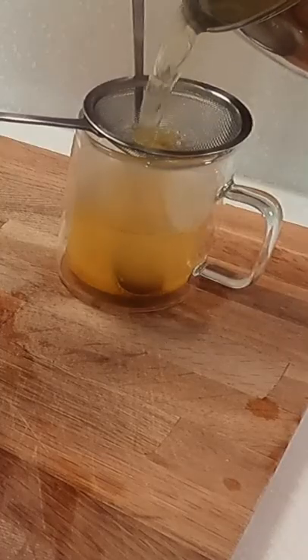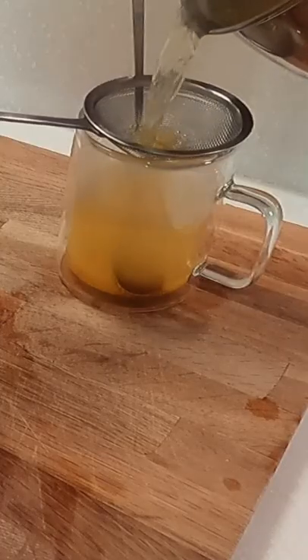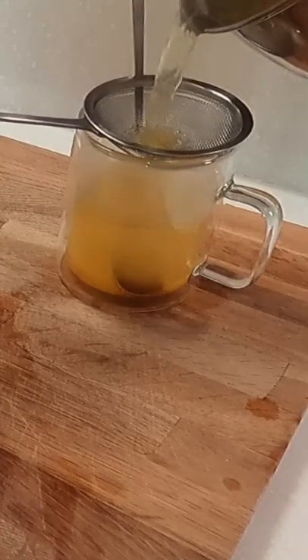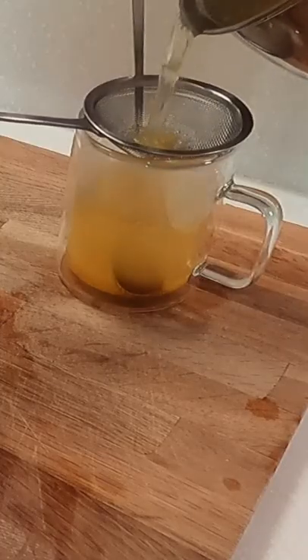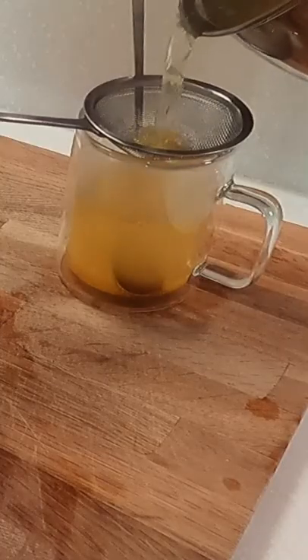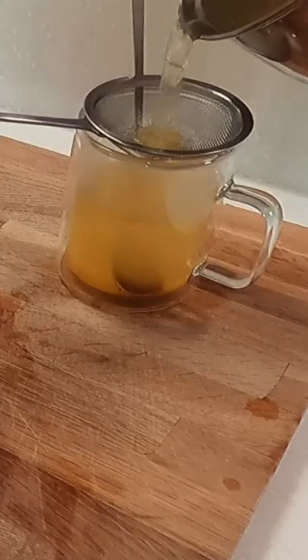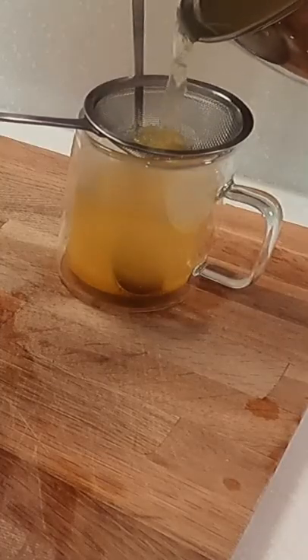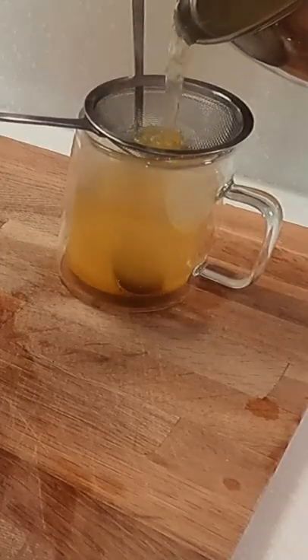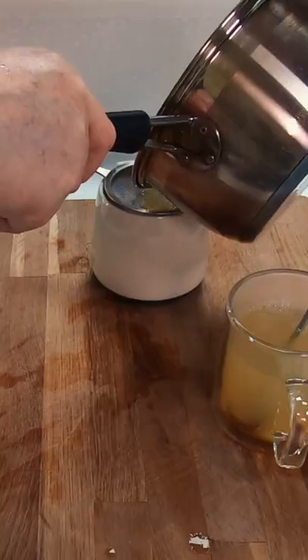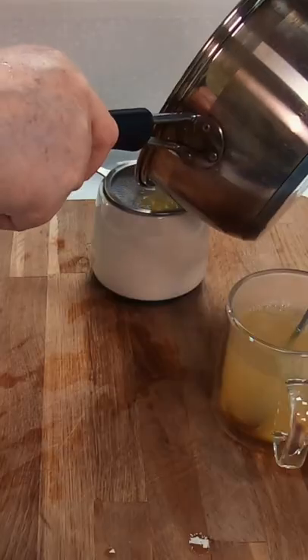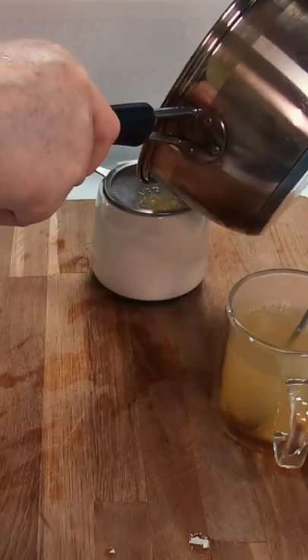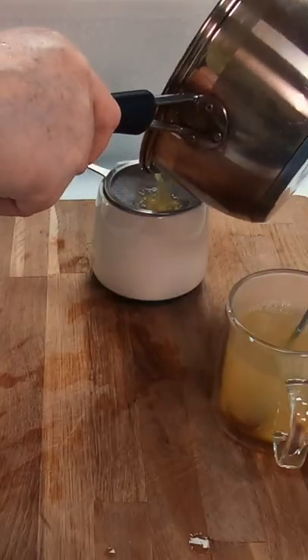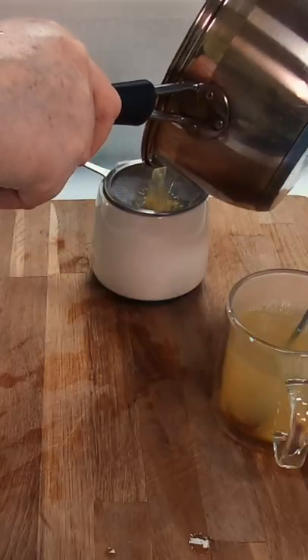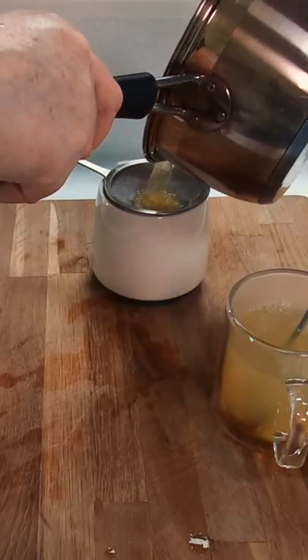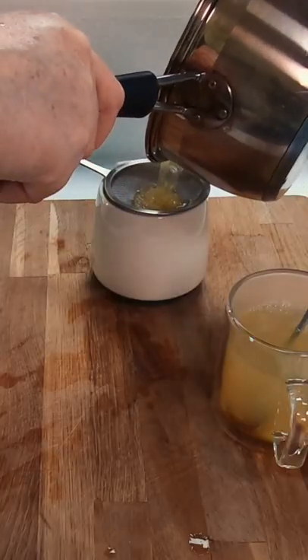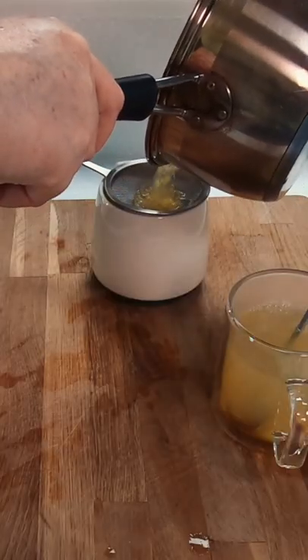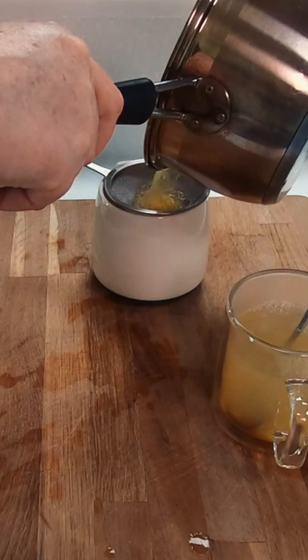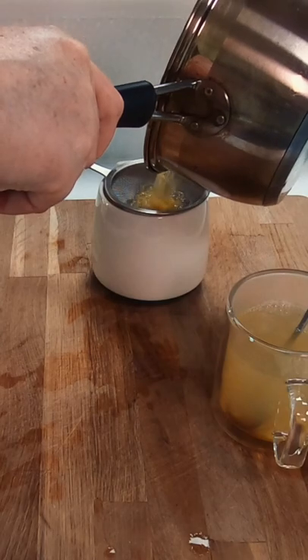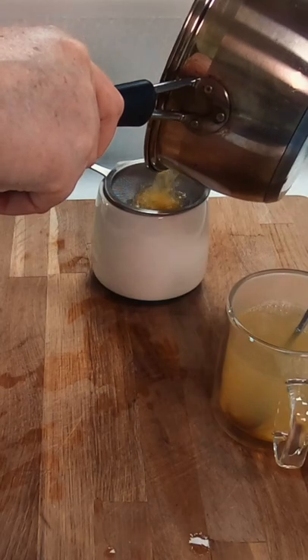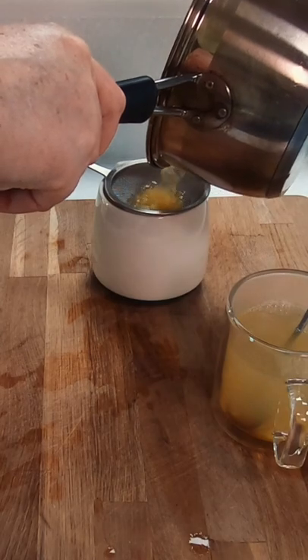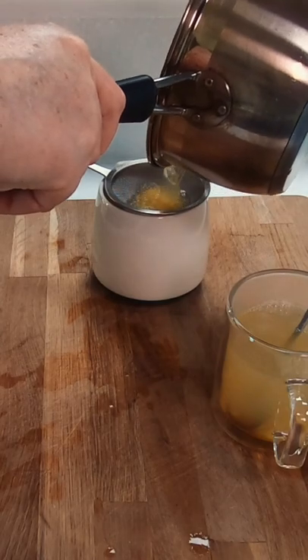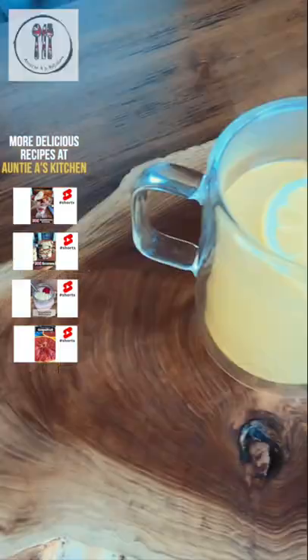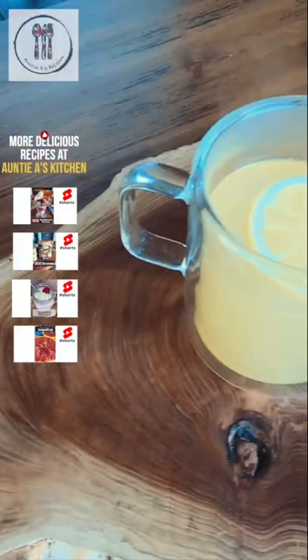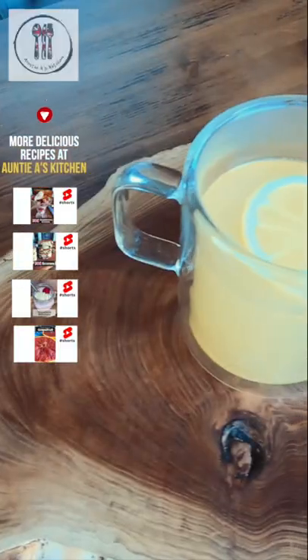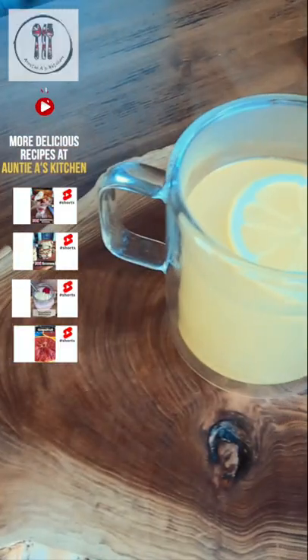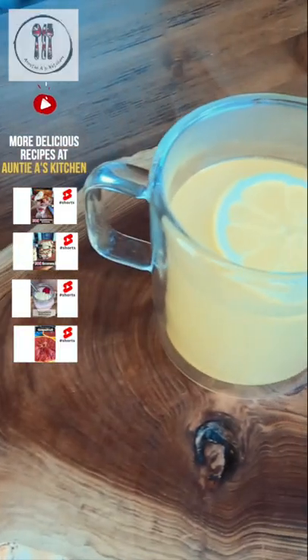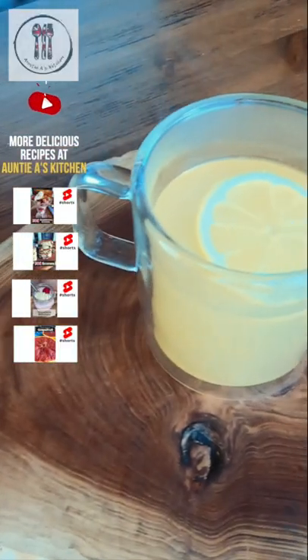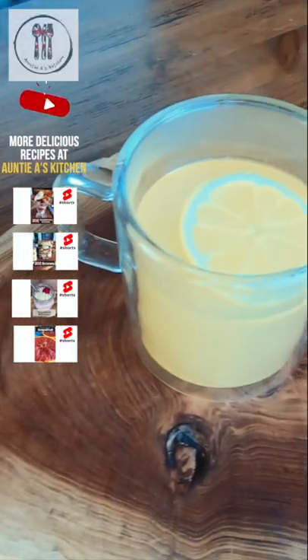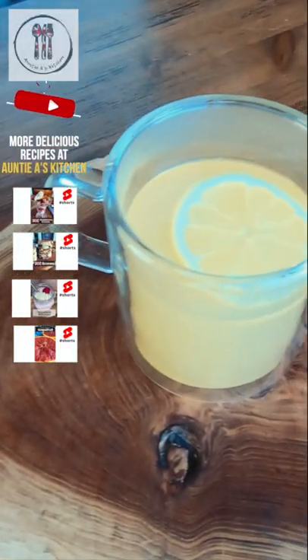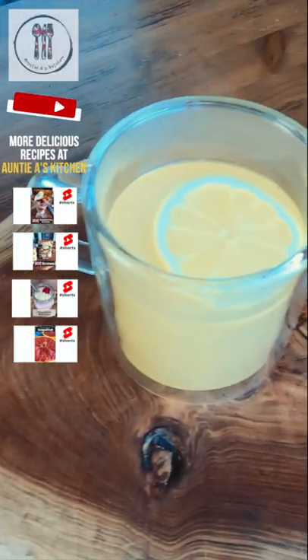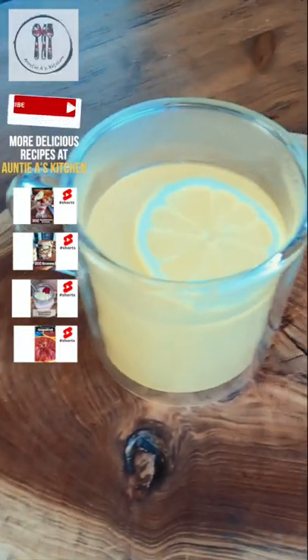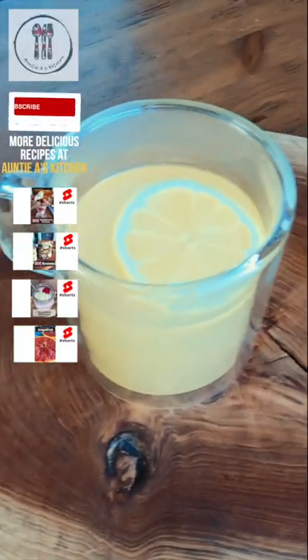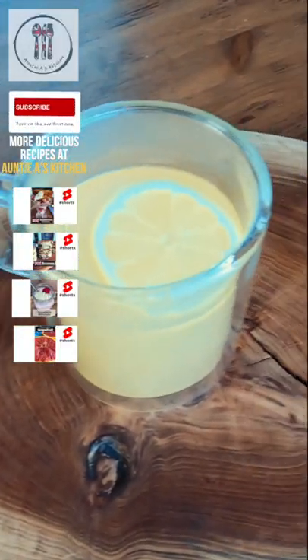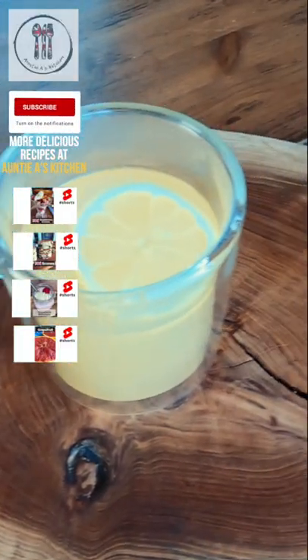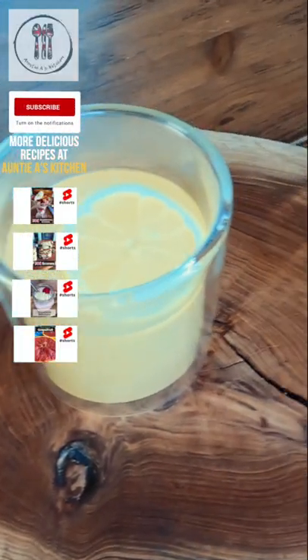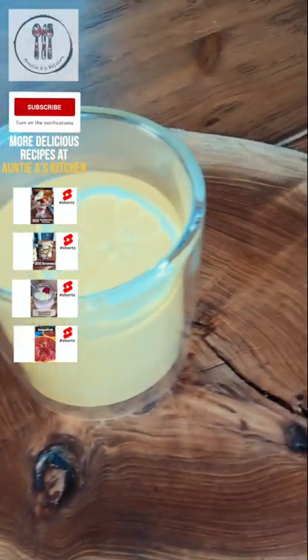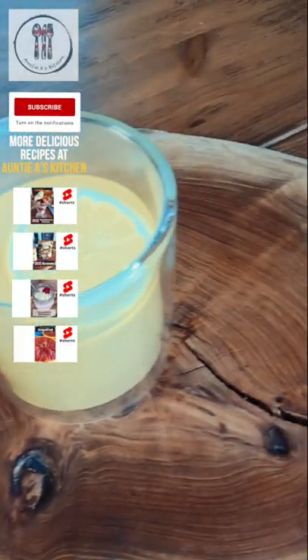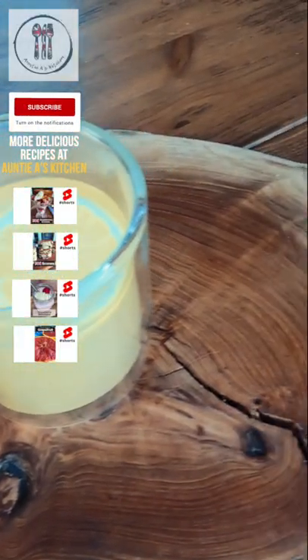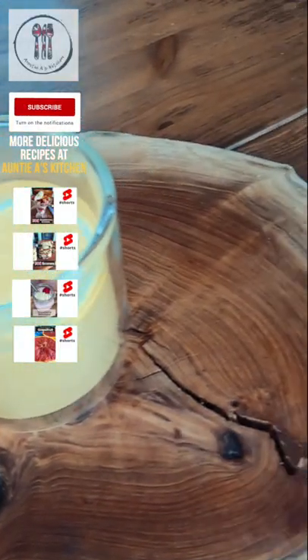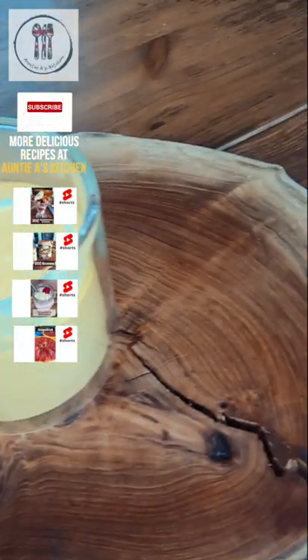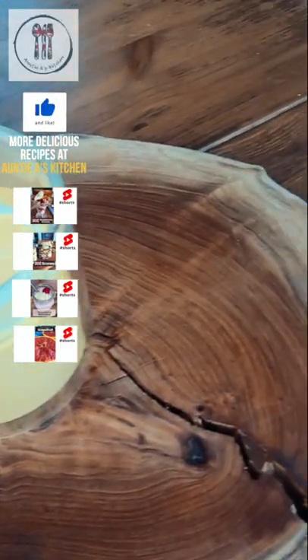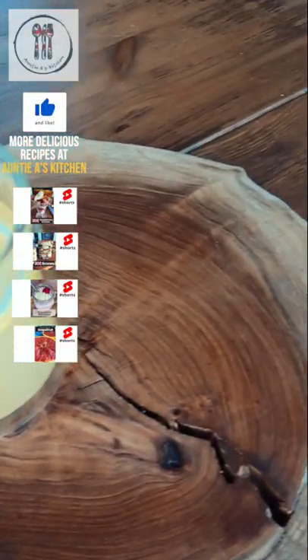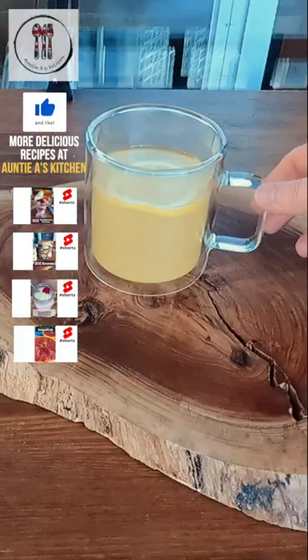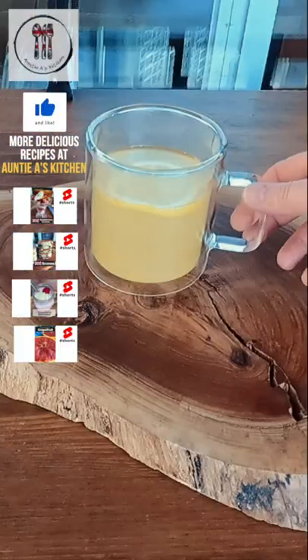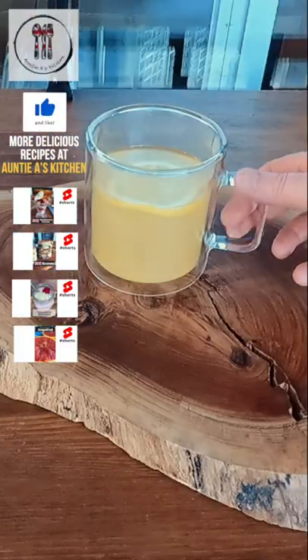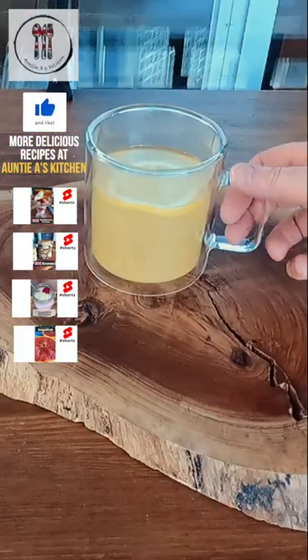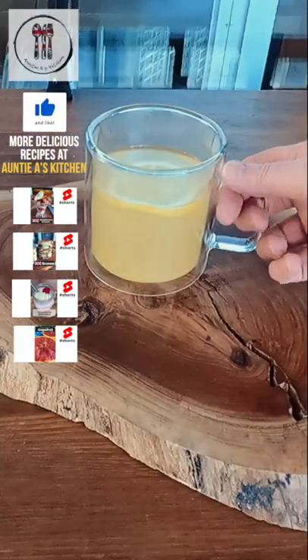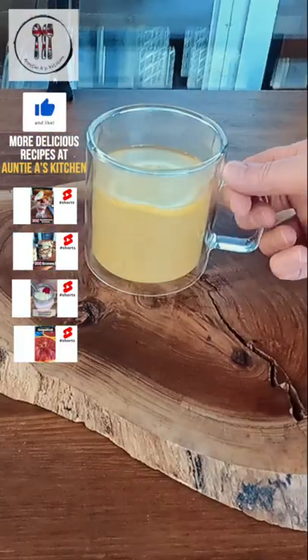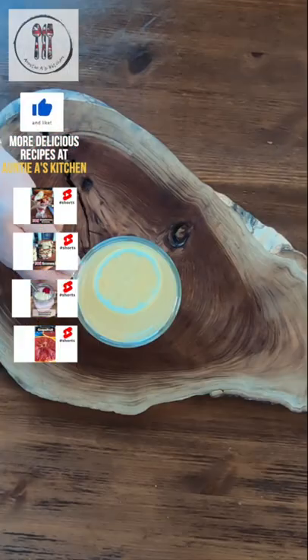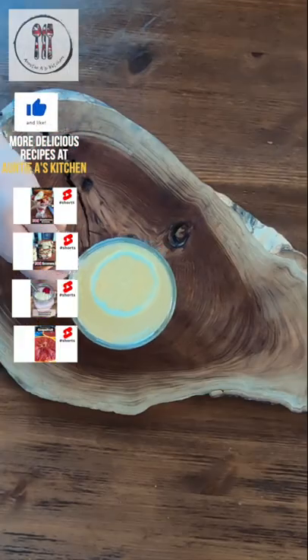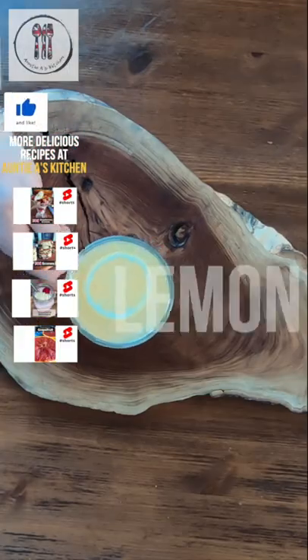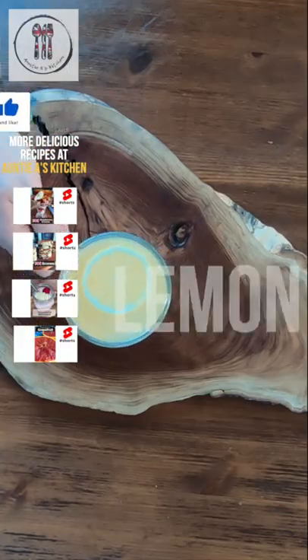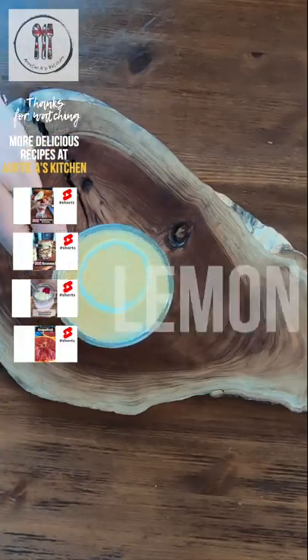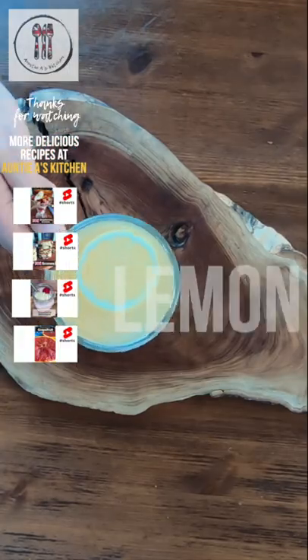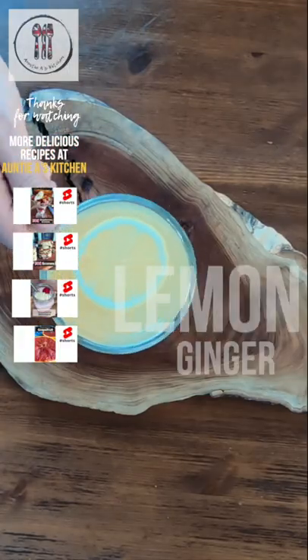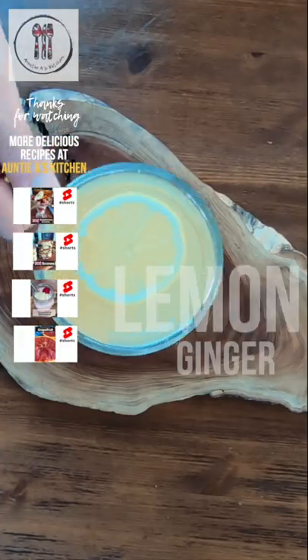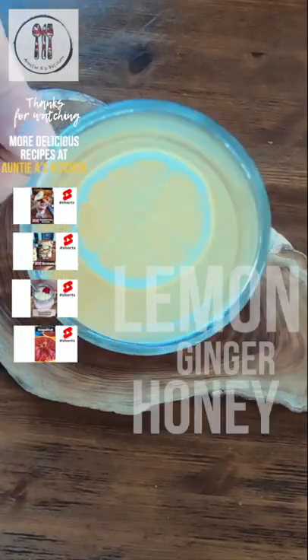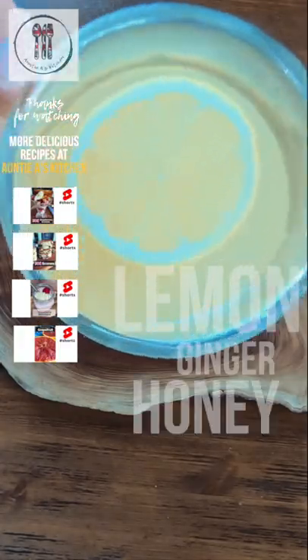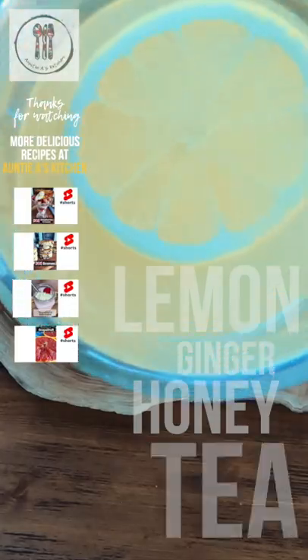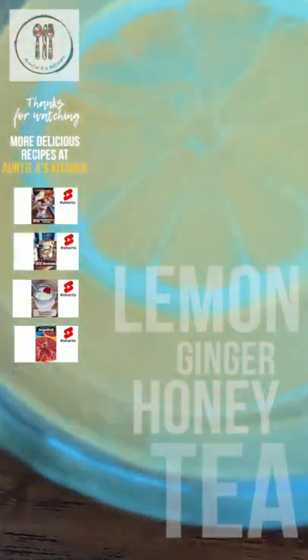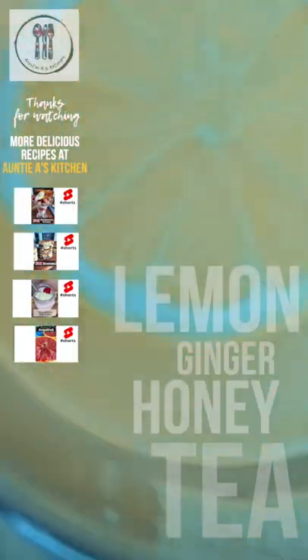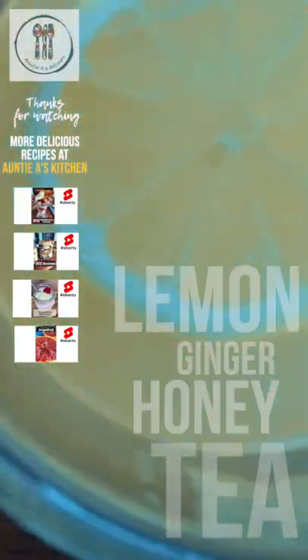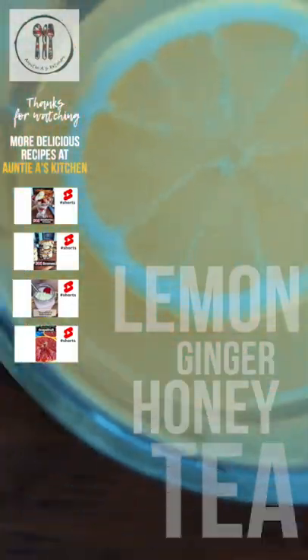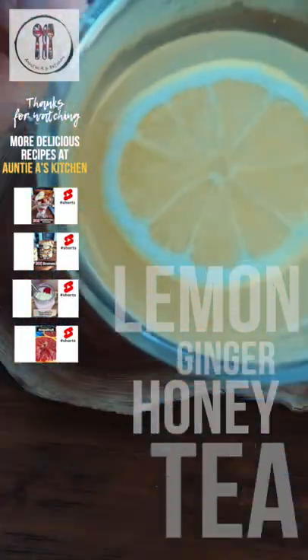Finally, pour your hot ginger water into each cup, and if you don't like the bits then use a sieve. All that's left to do is to enjoy your fresh lemon ginger honey tea. Cheers!